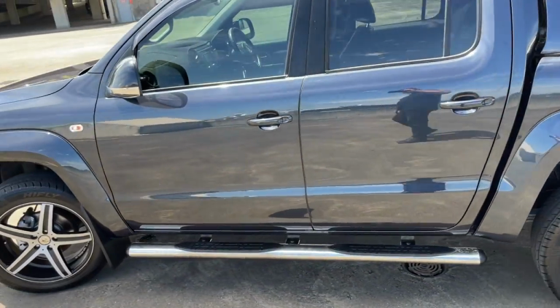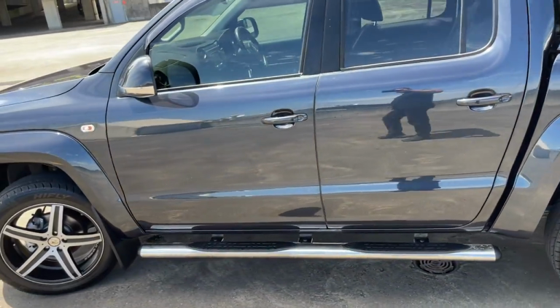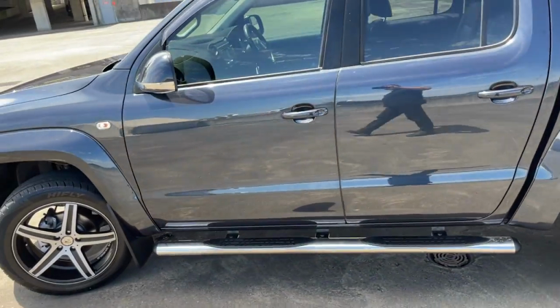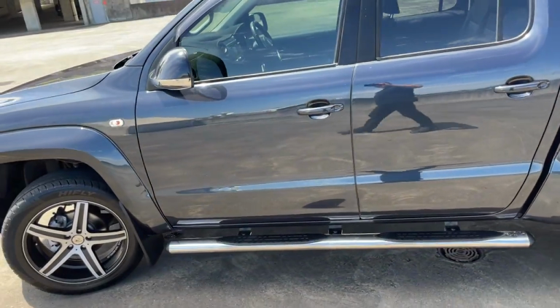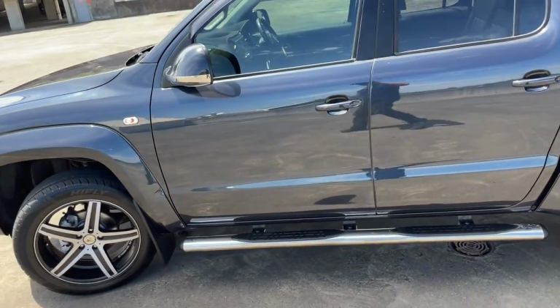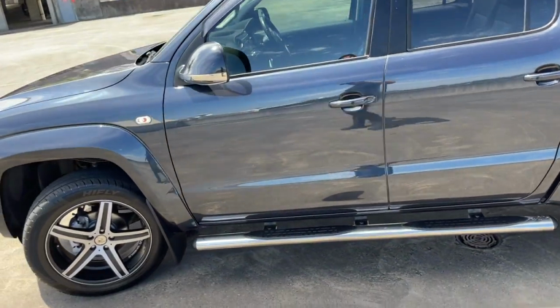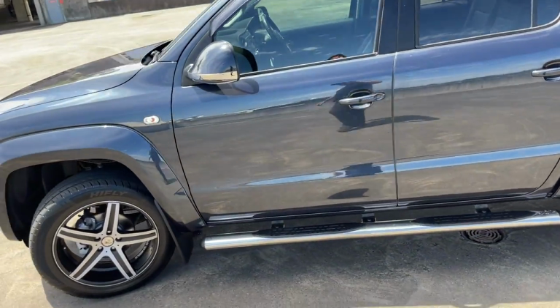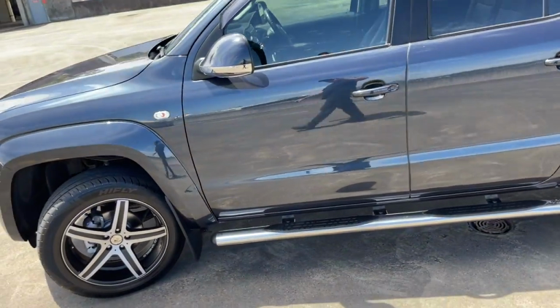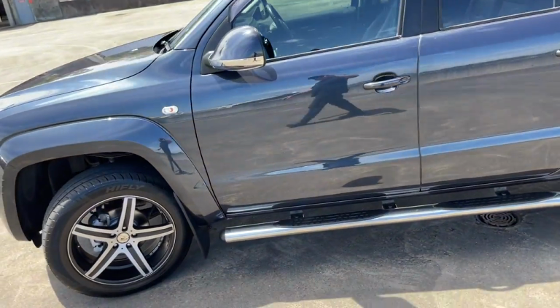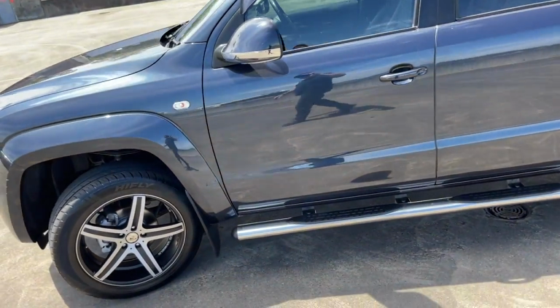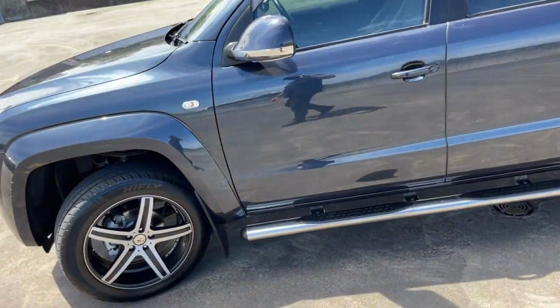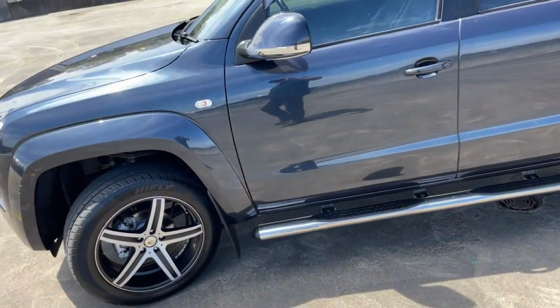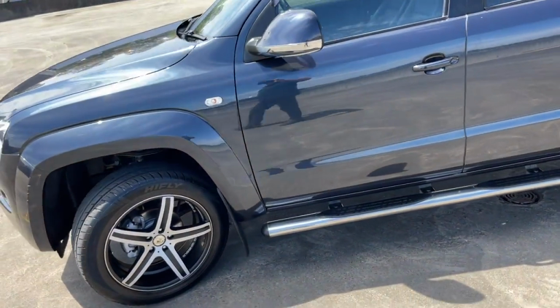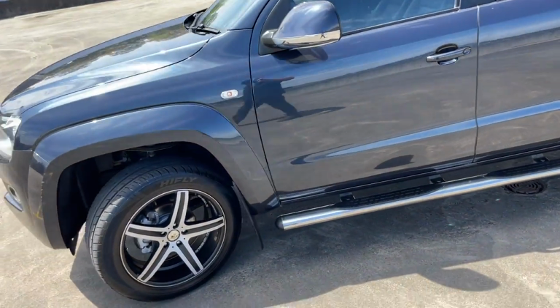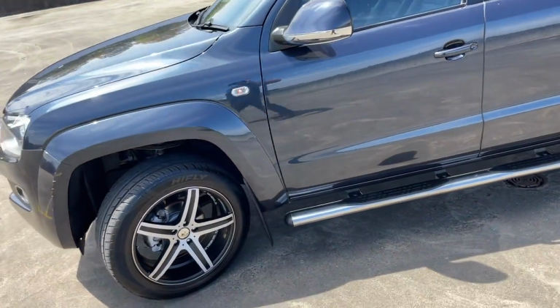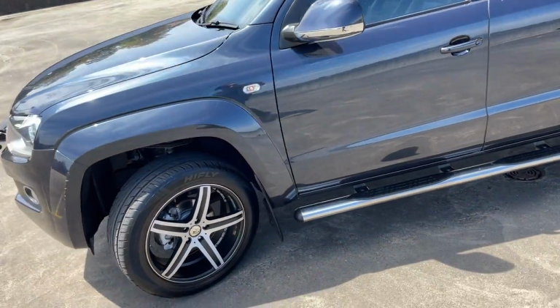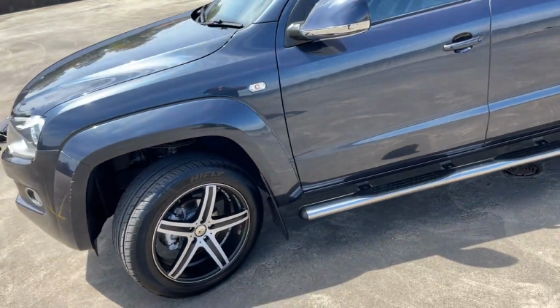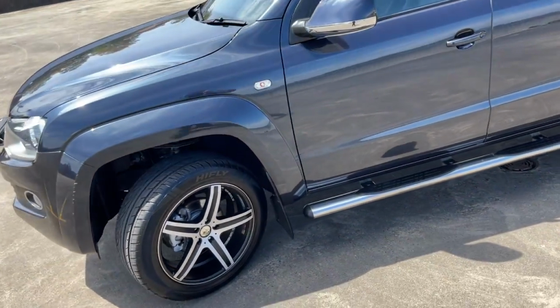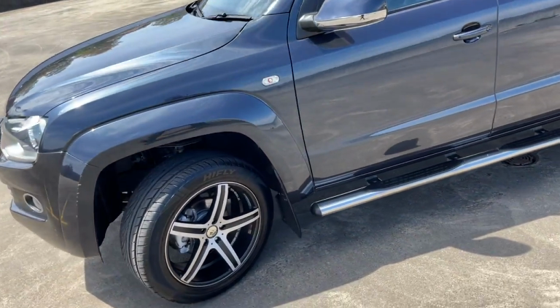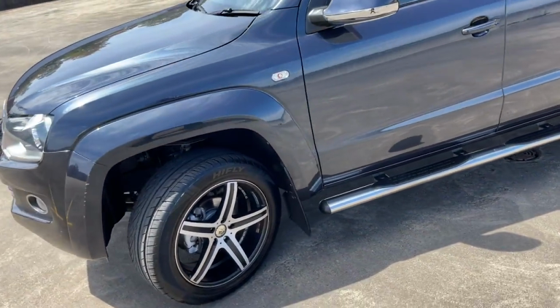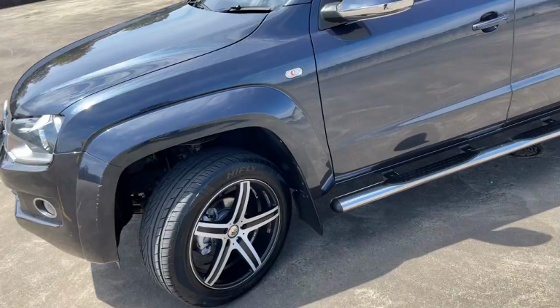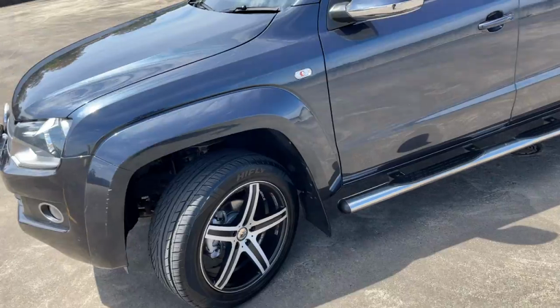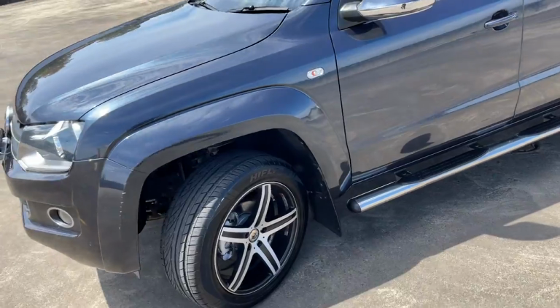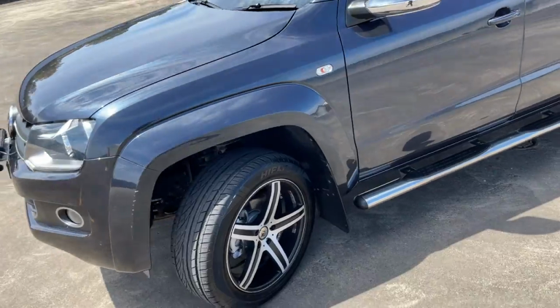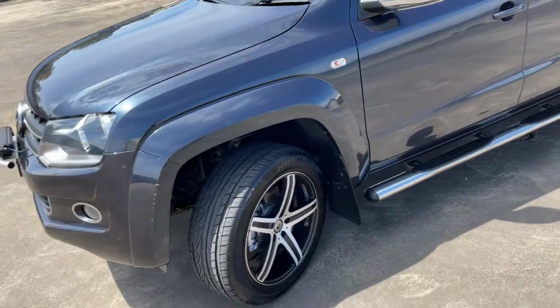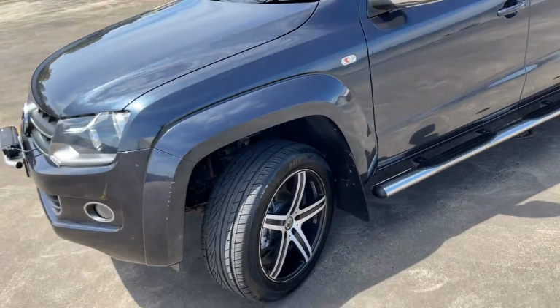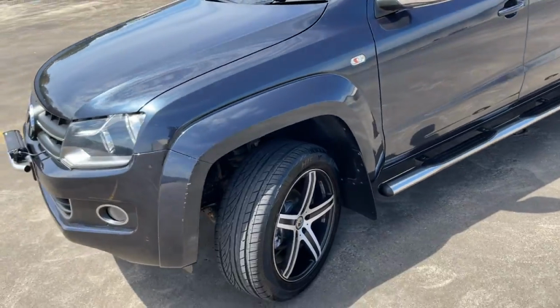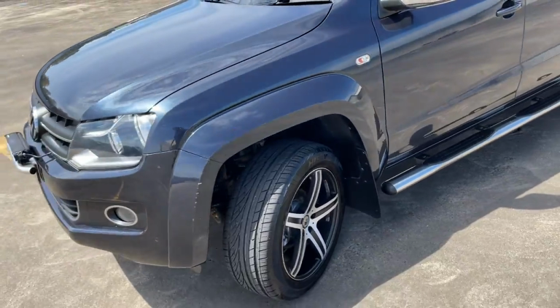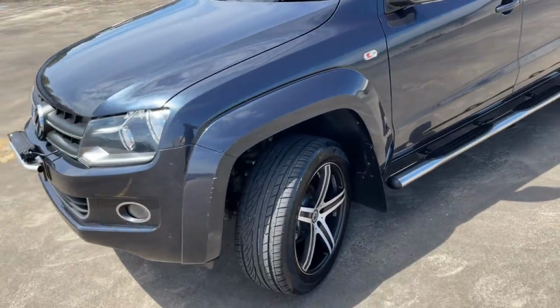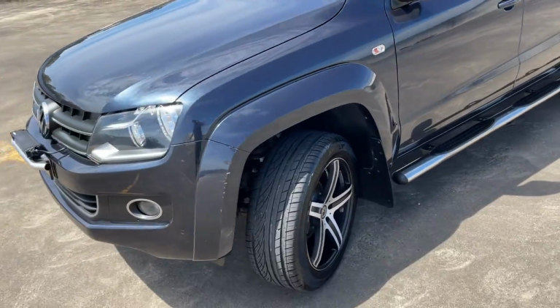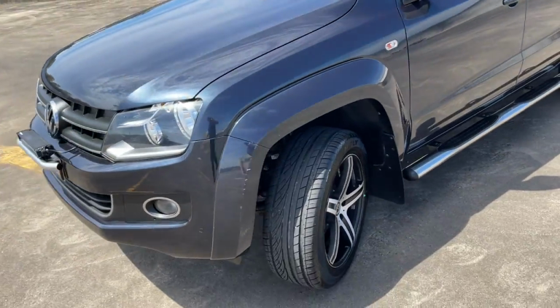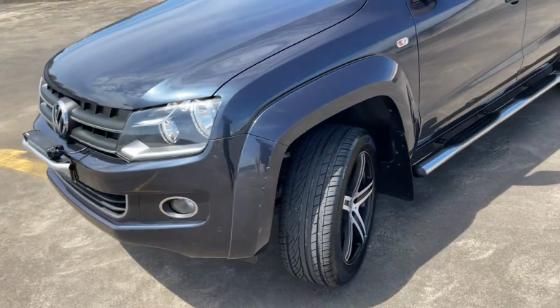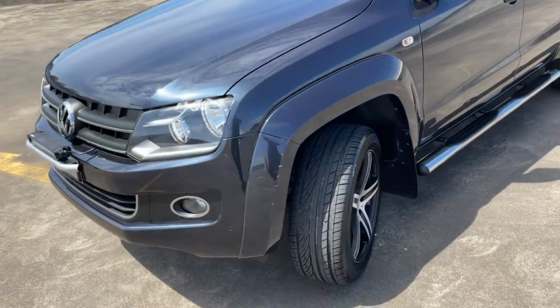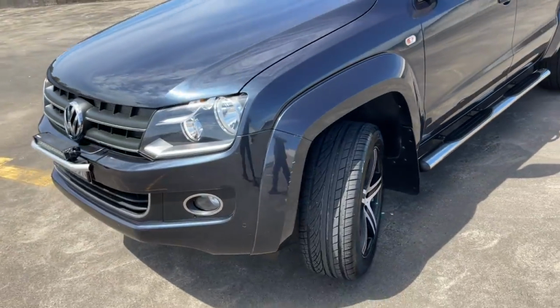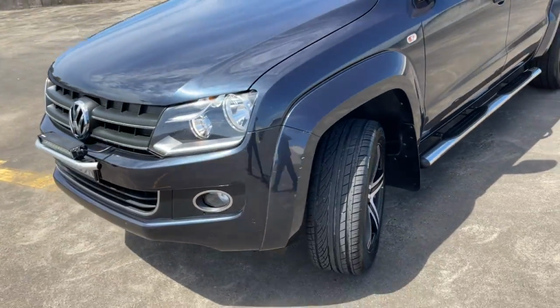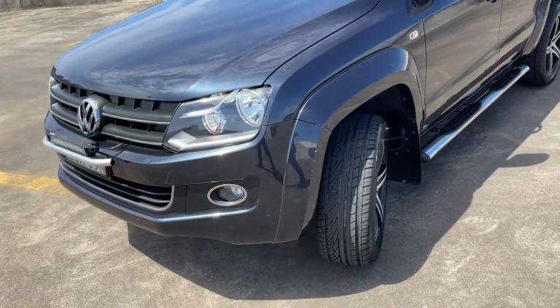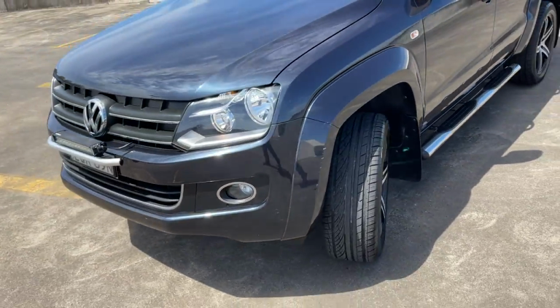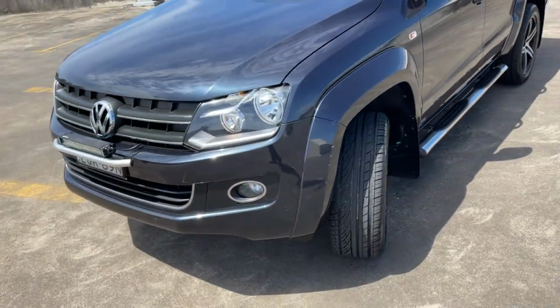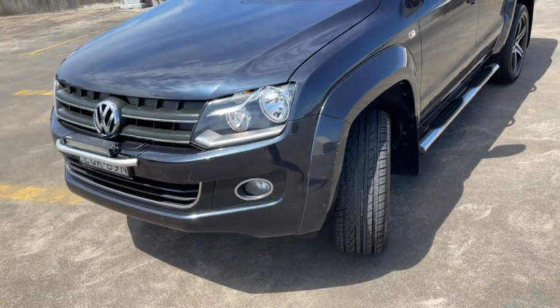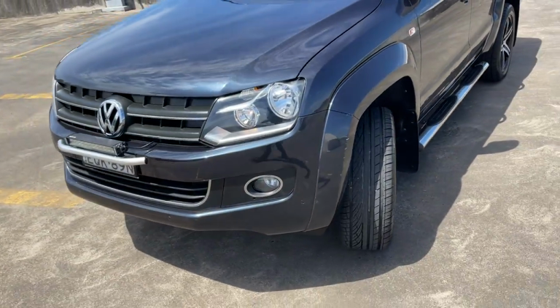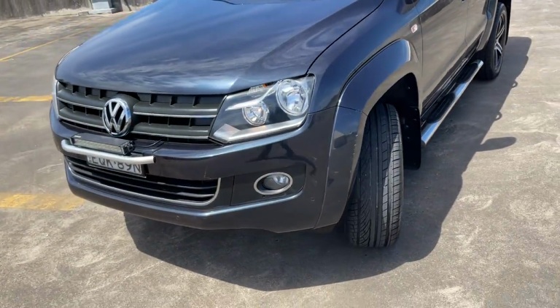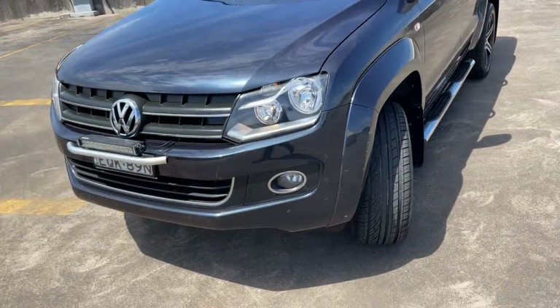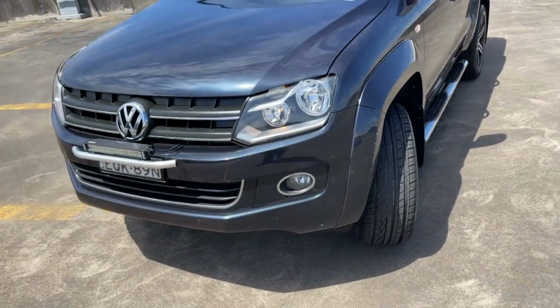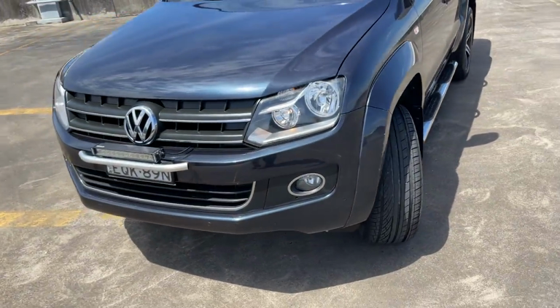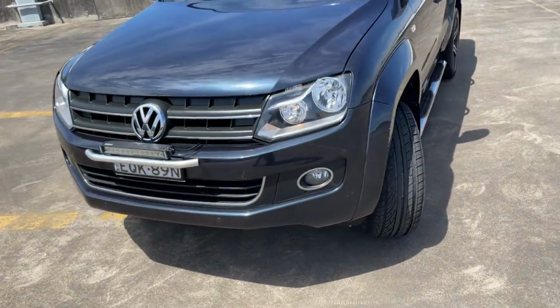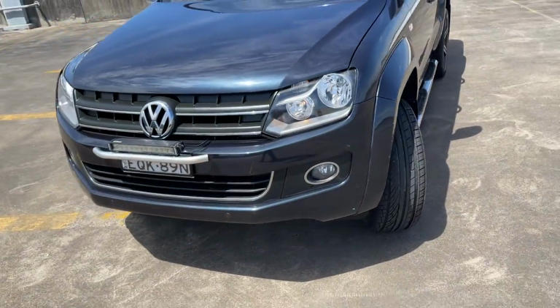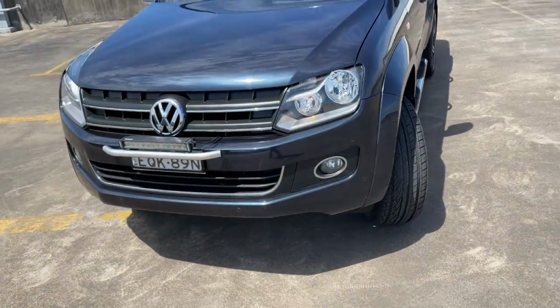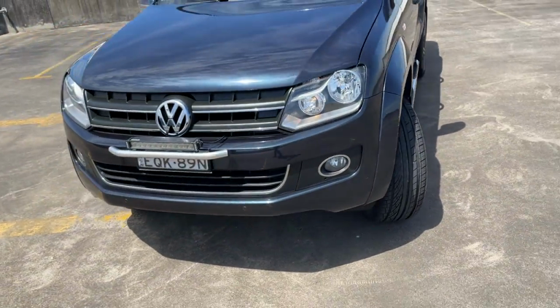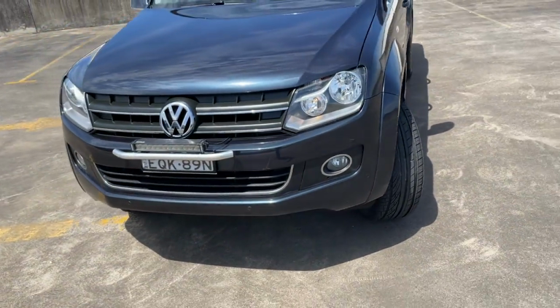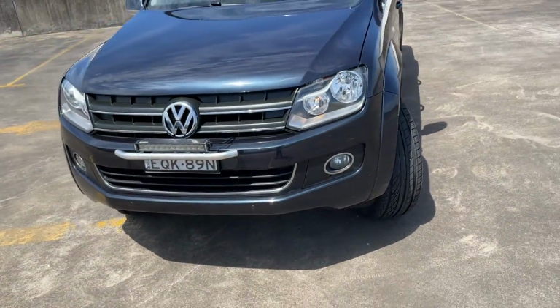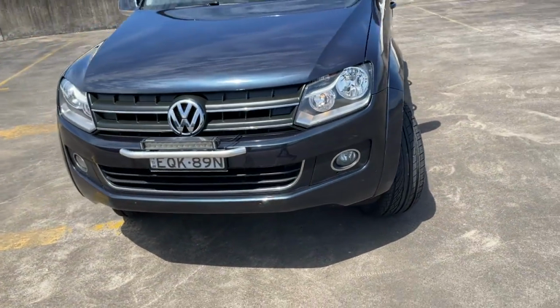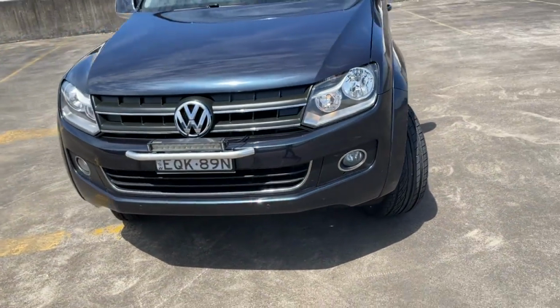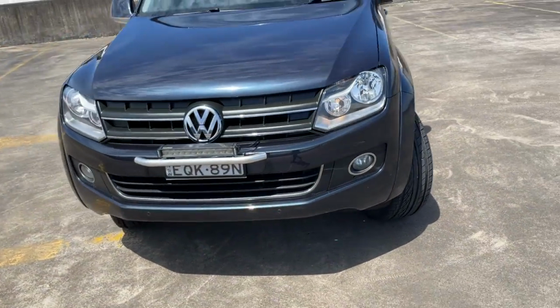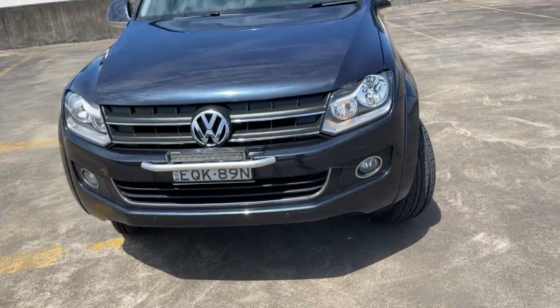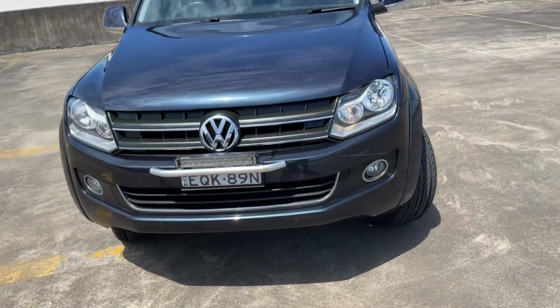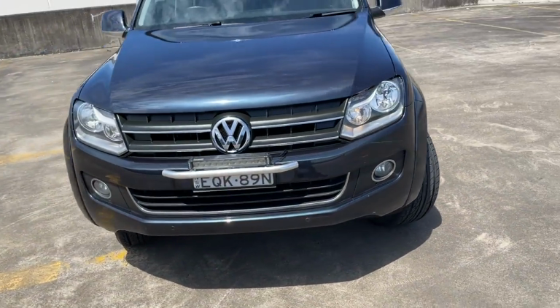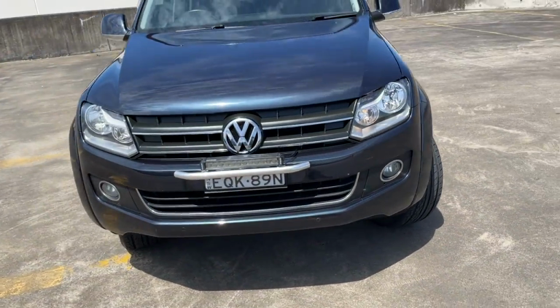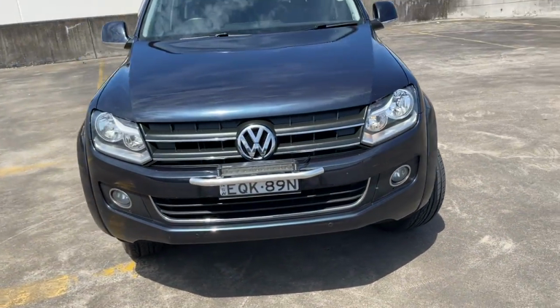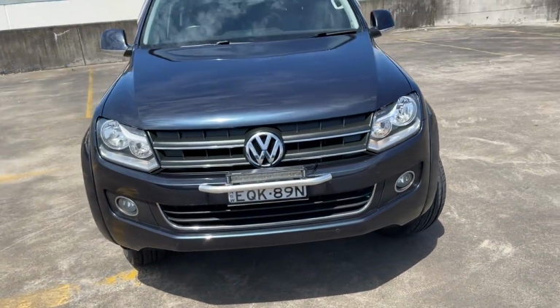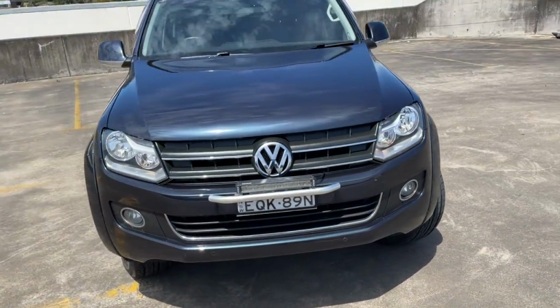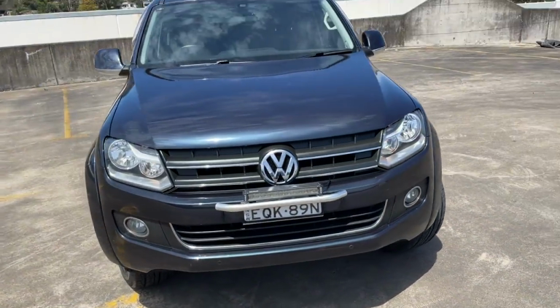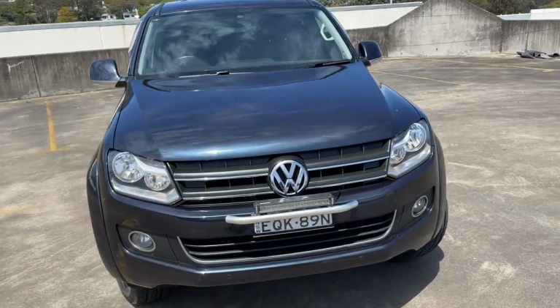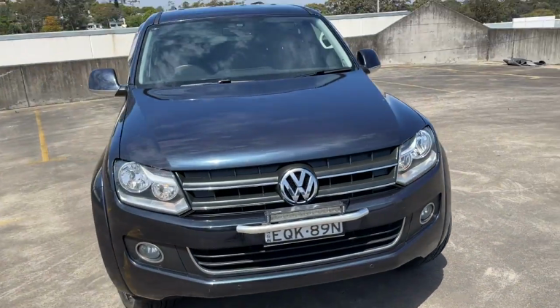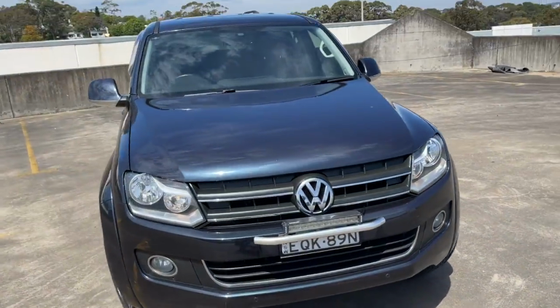It has leather interior, and the tyres are pretty much brand new. There's a little LED bar as well, and it has the front sensors too.